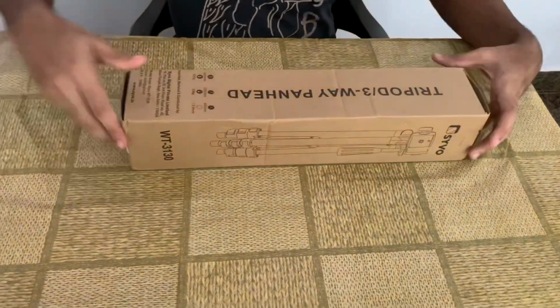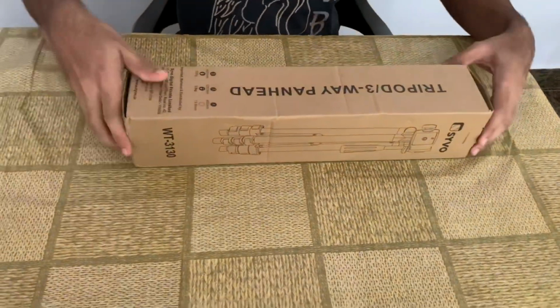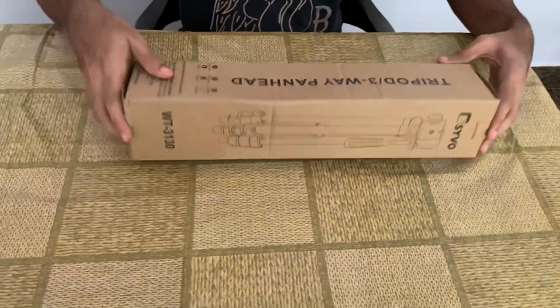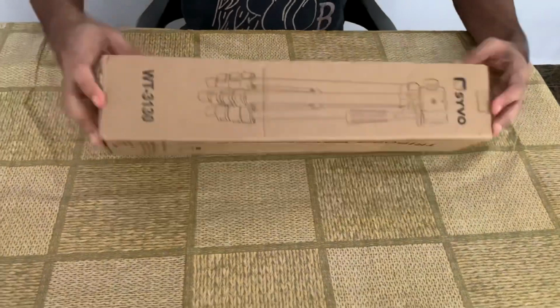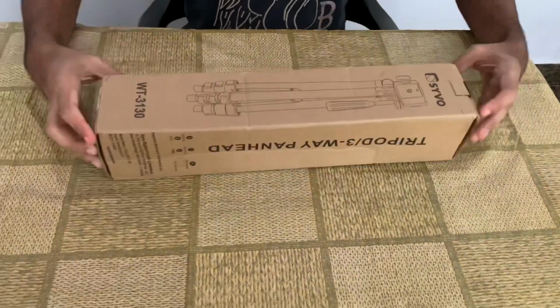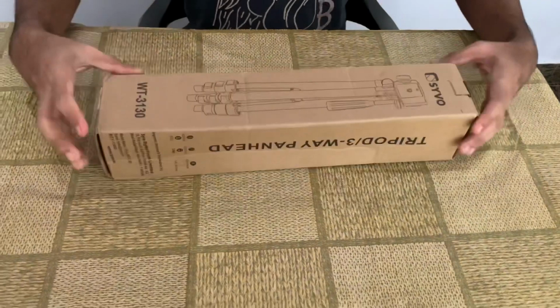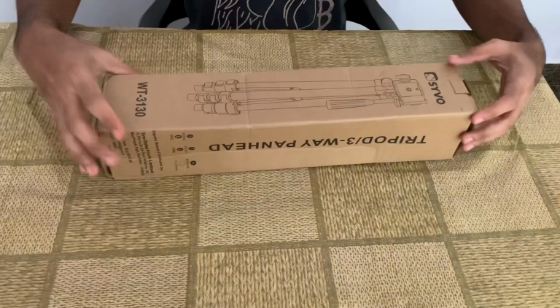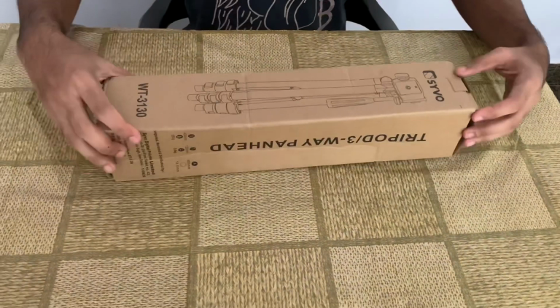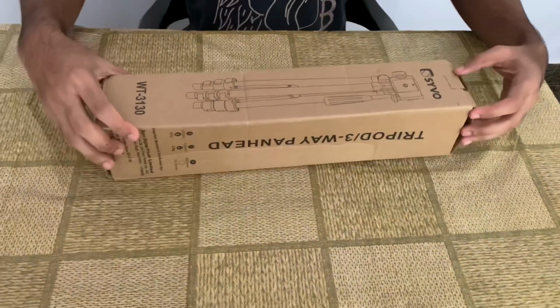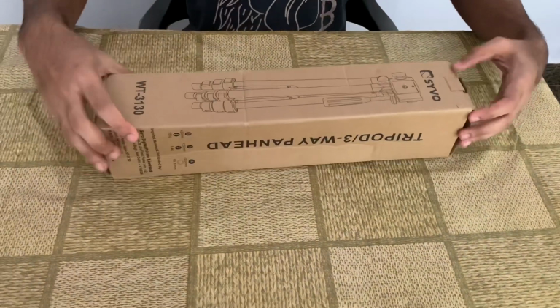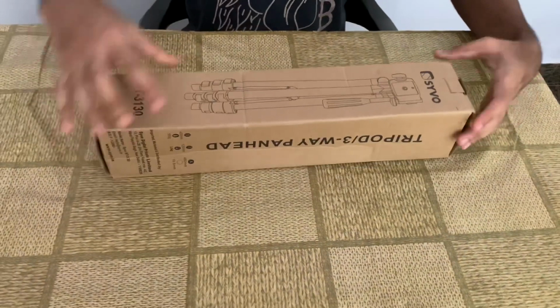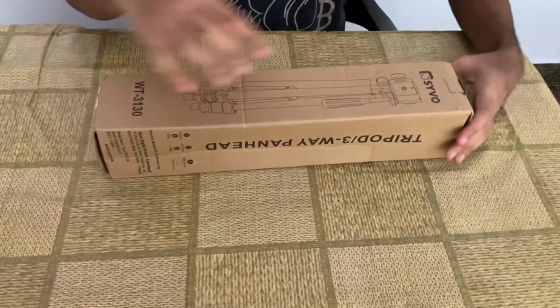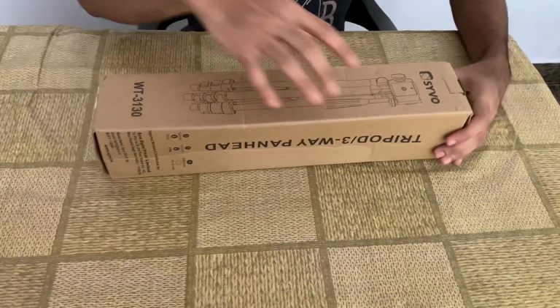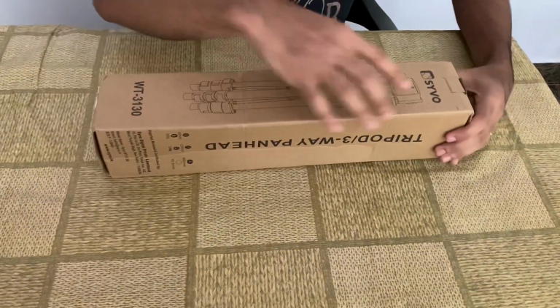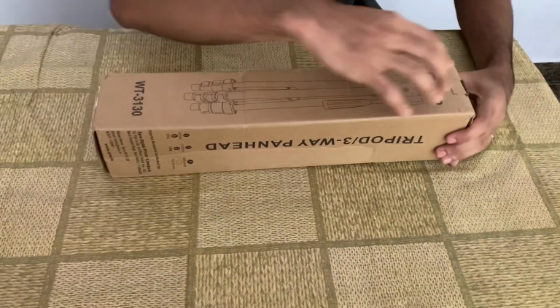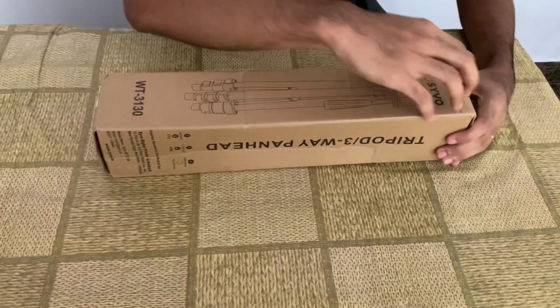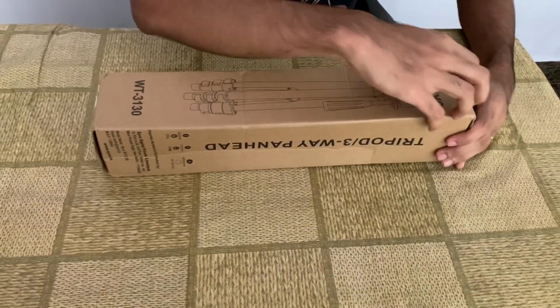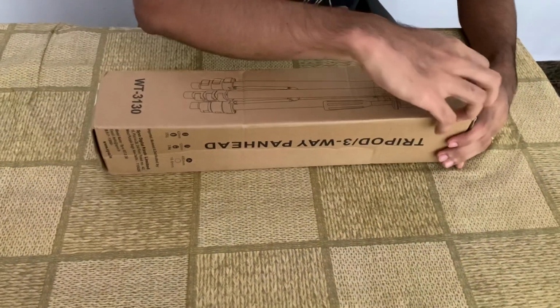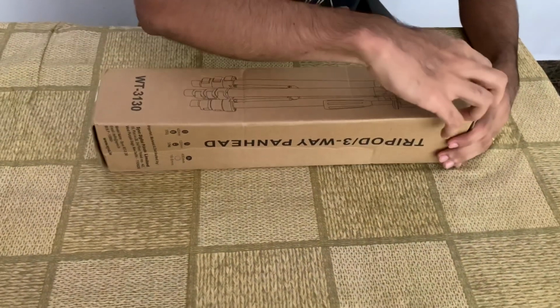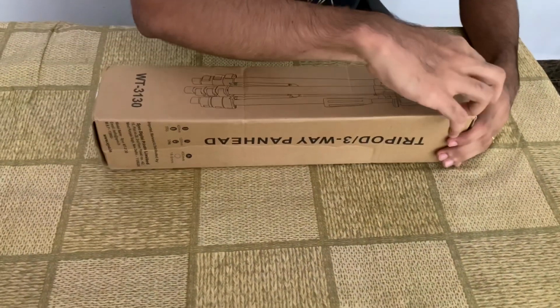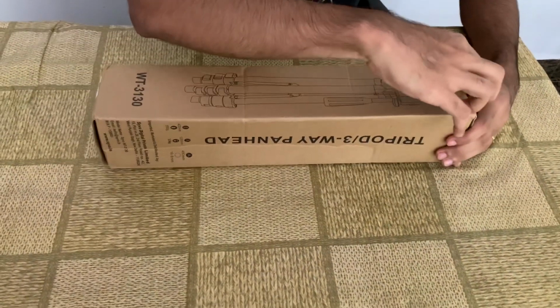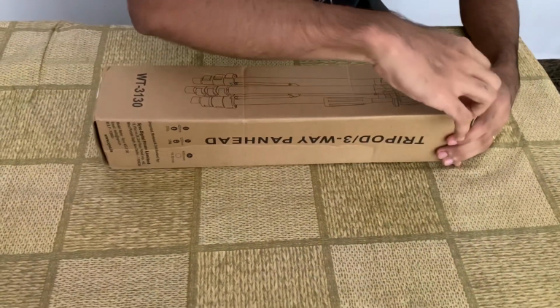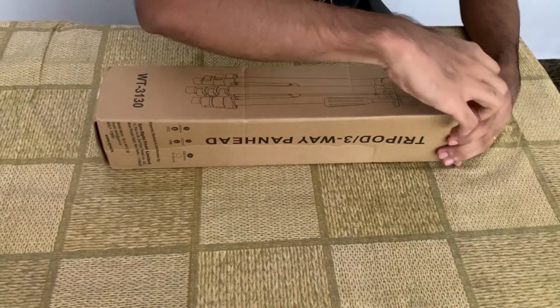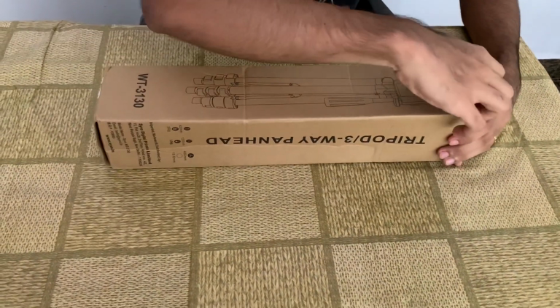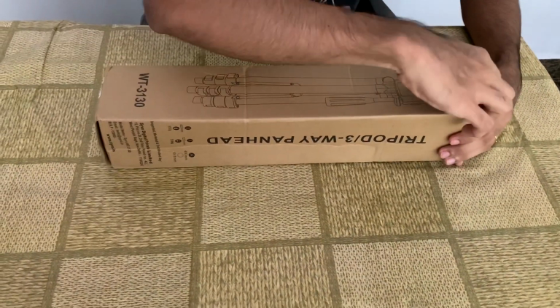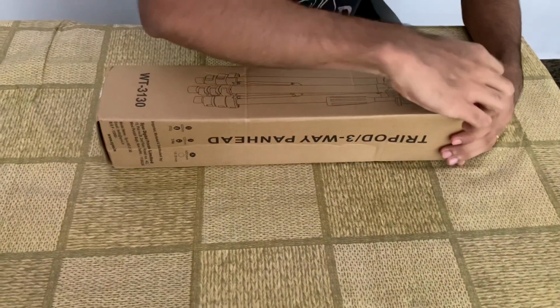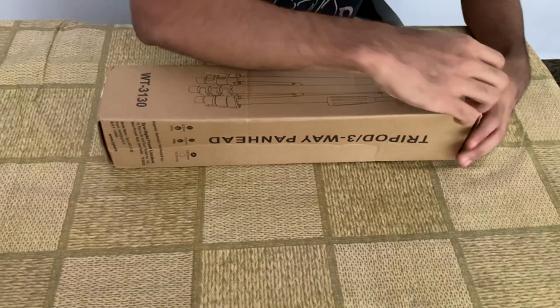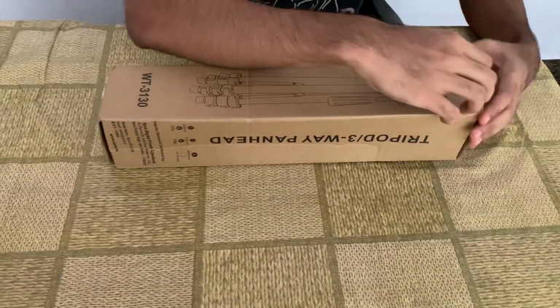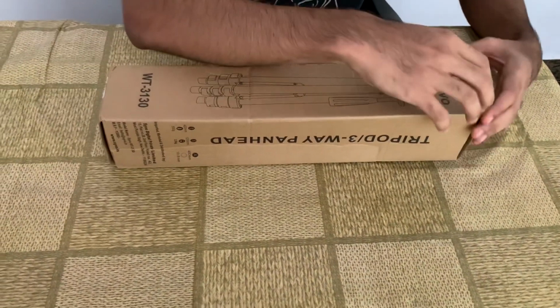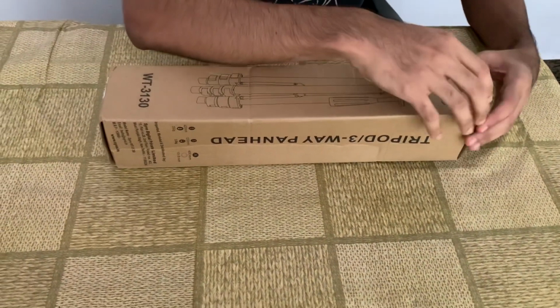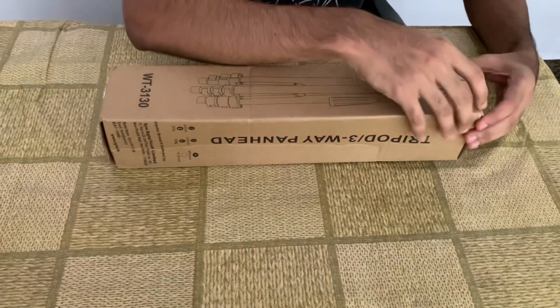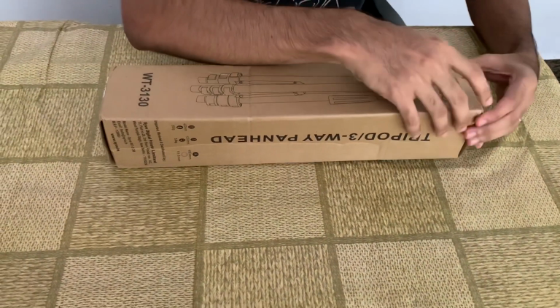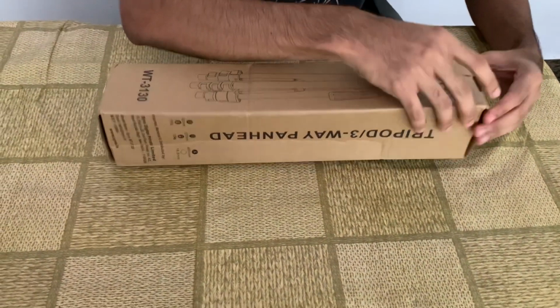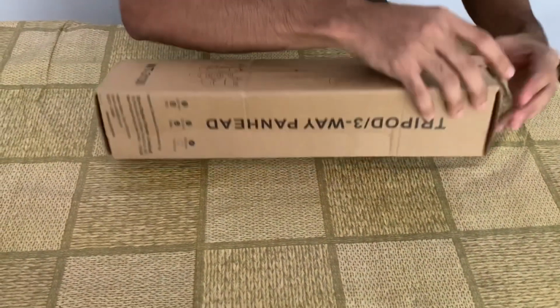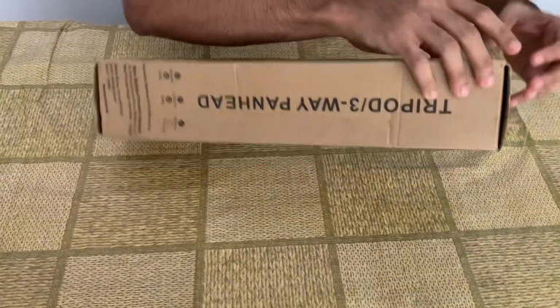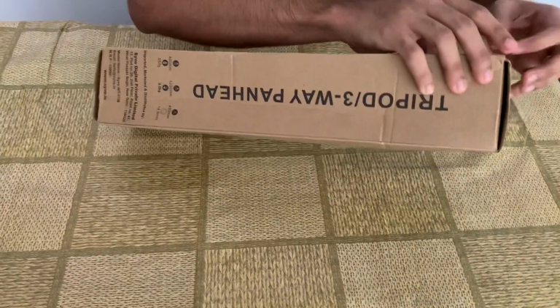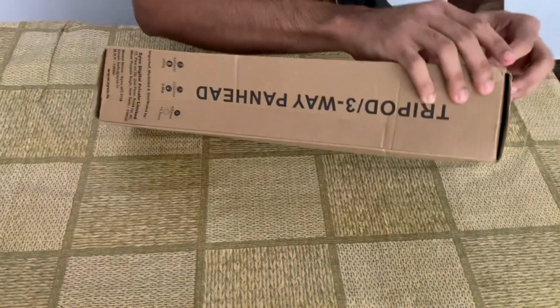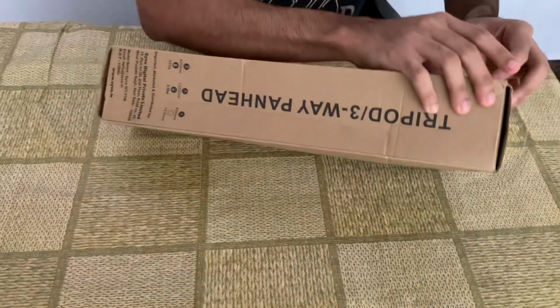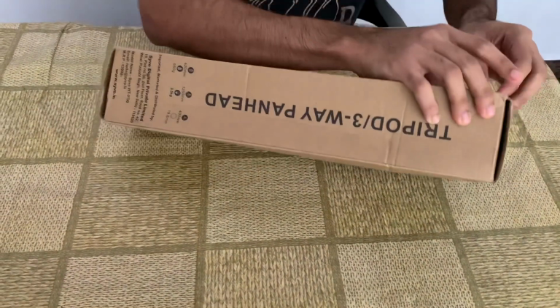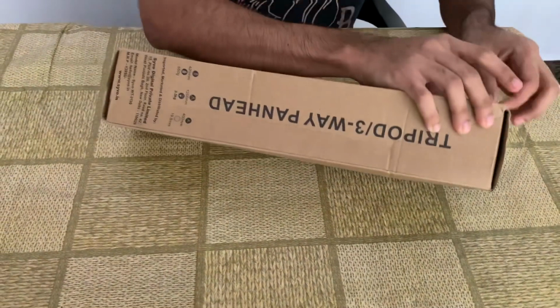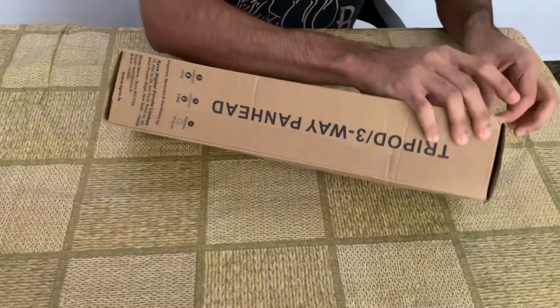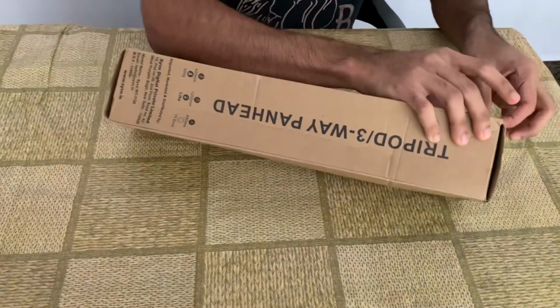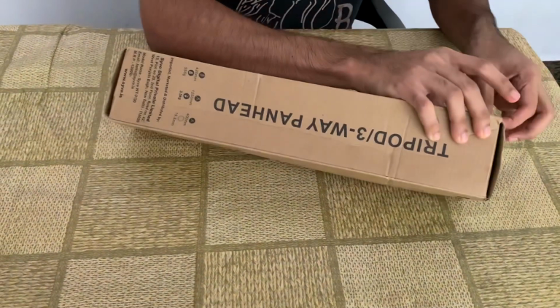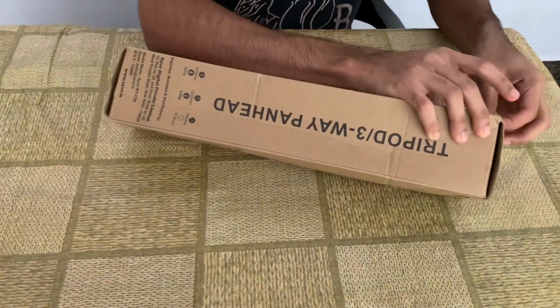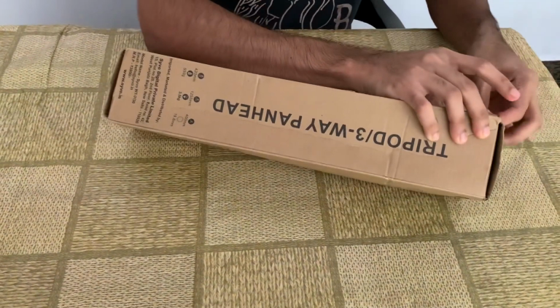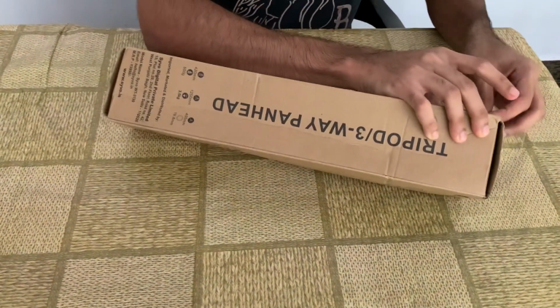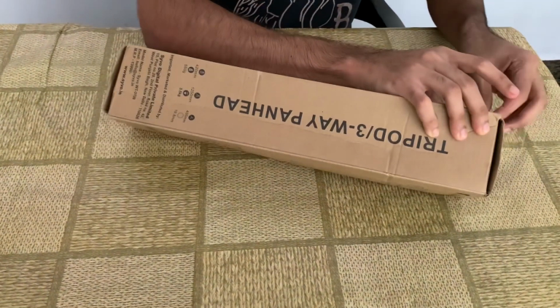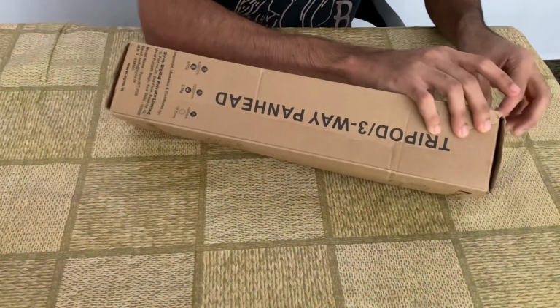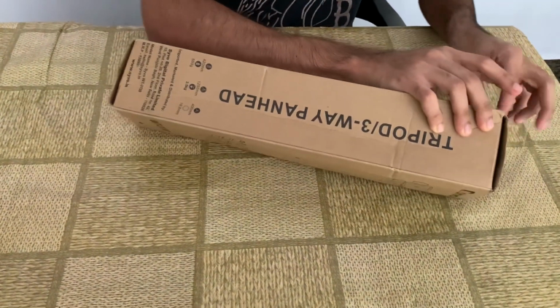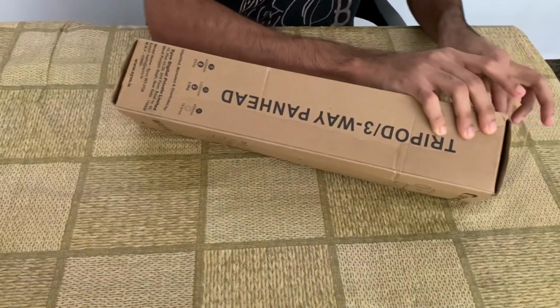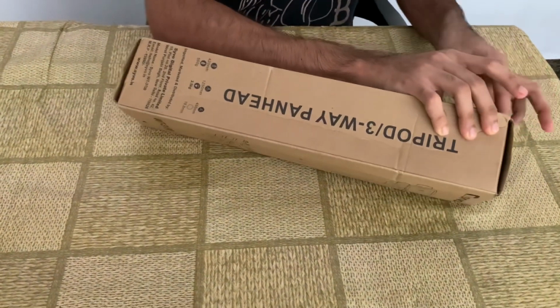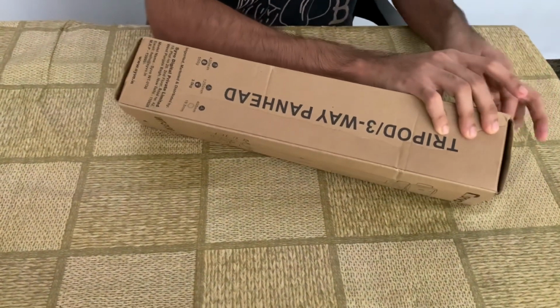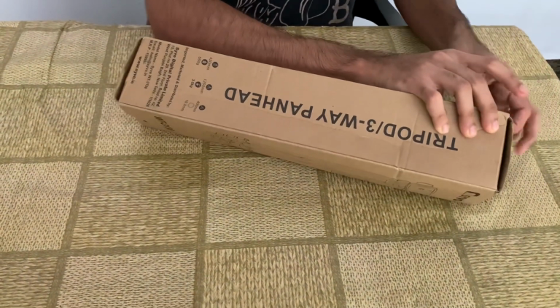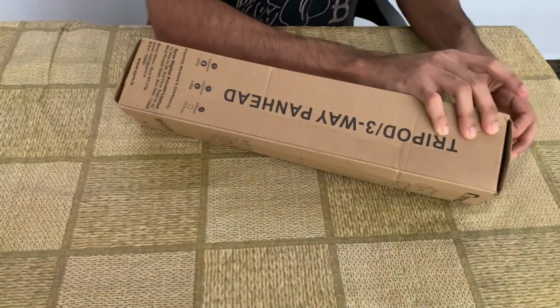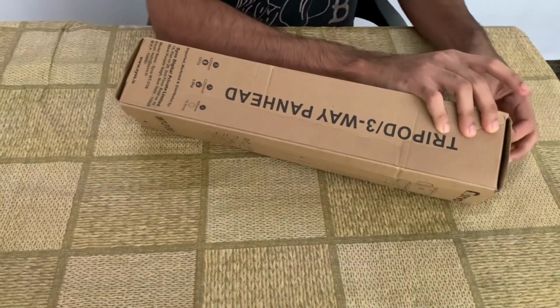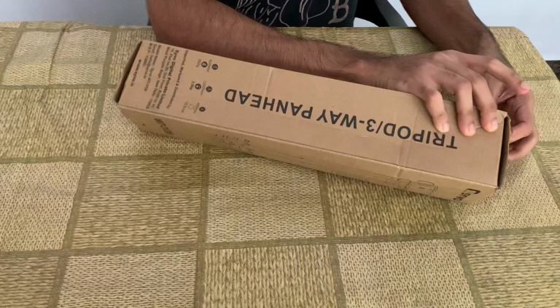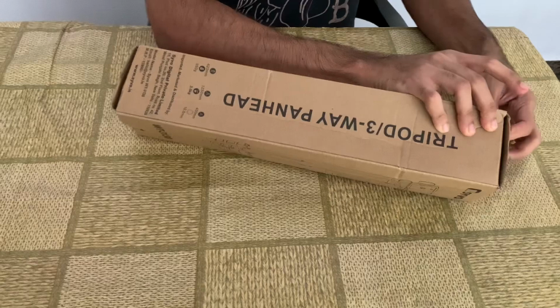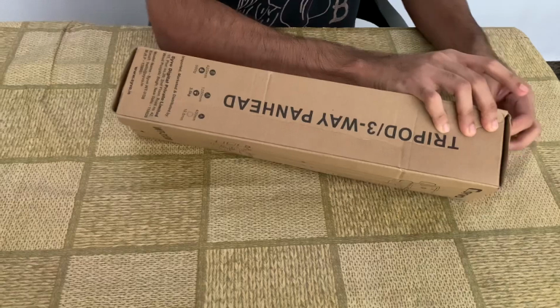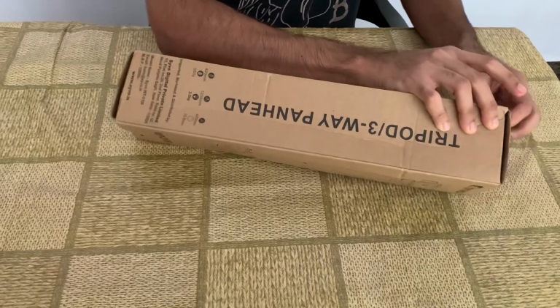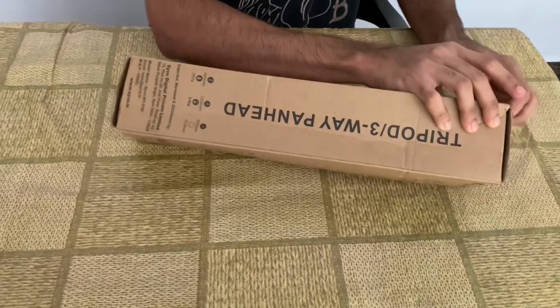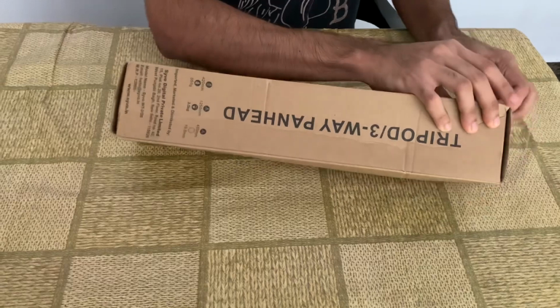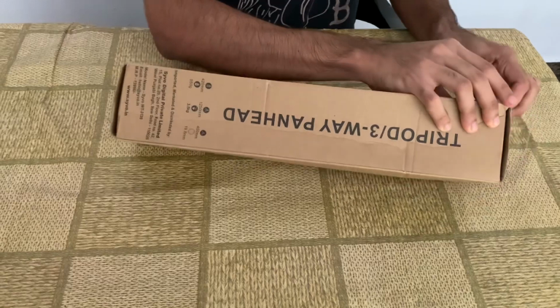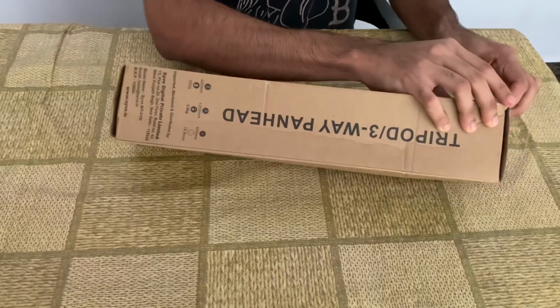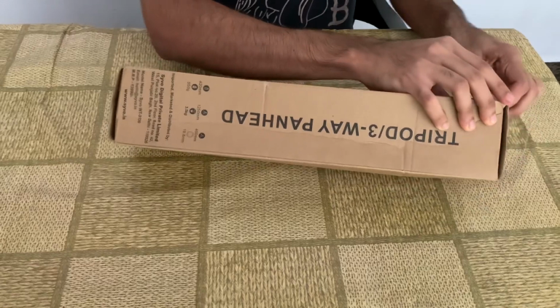In this box, there is a bag for the tripod and also a mobile holder.